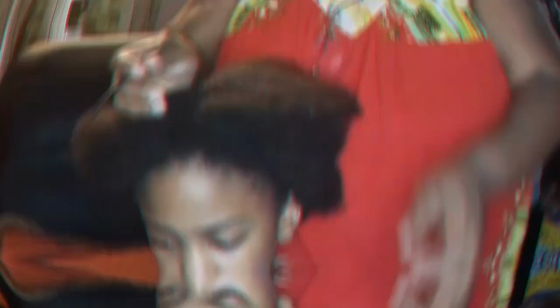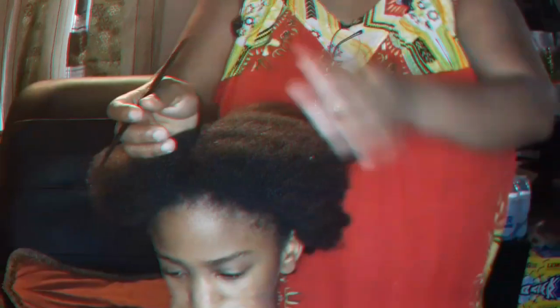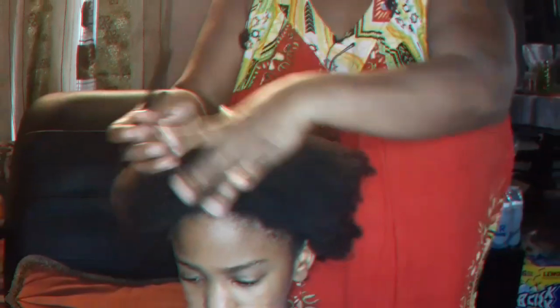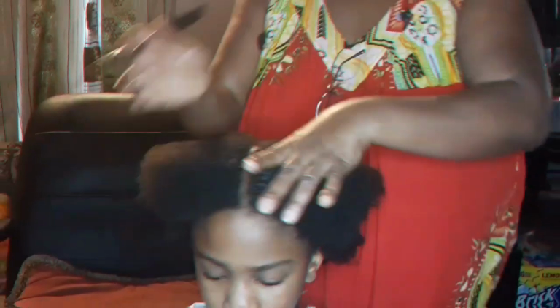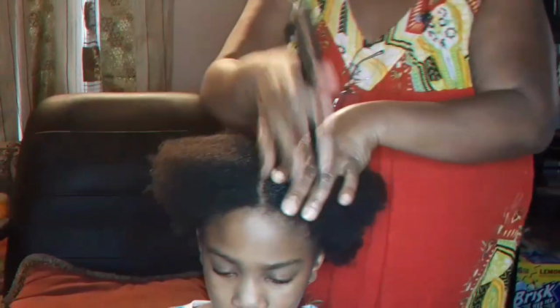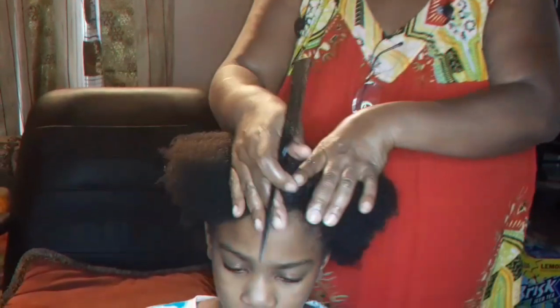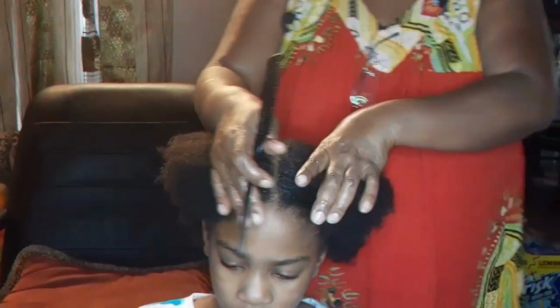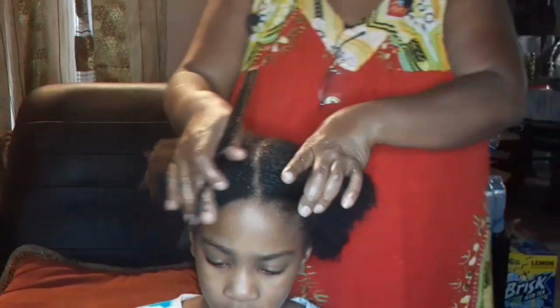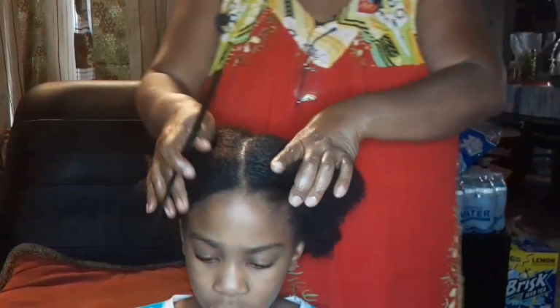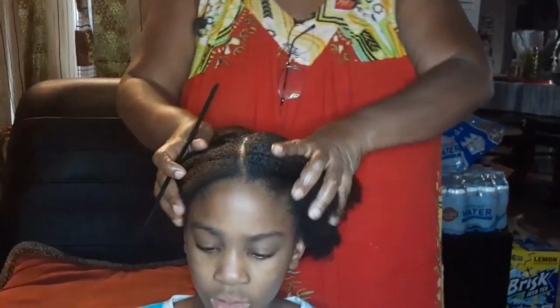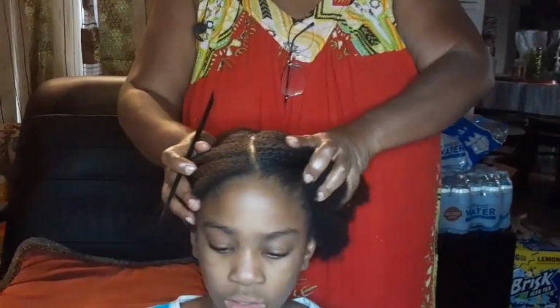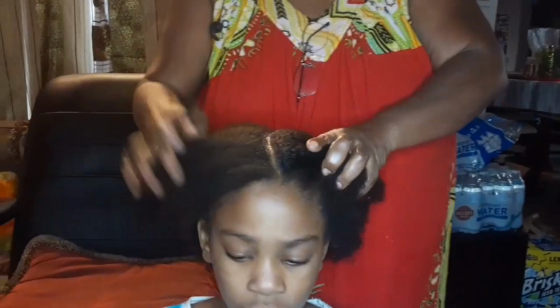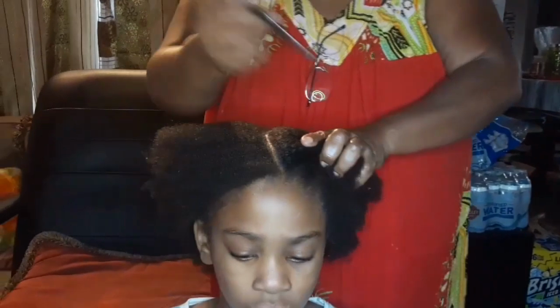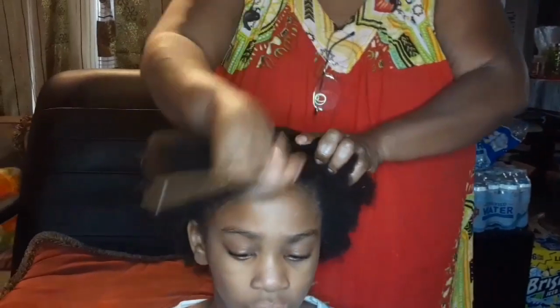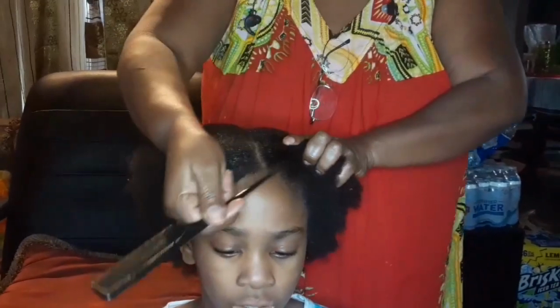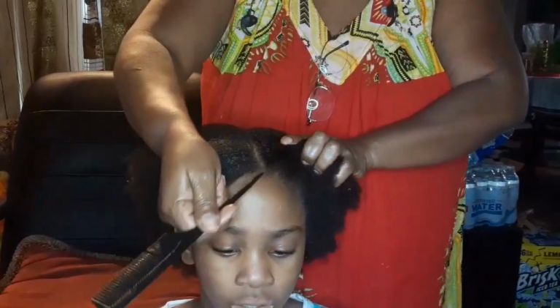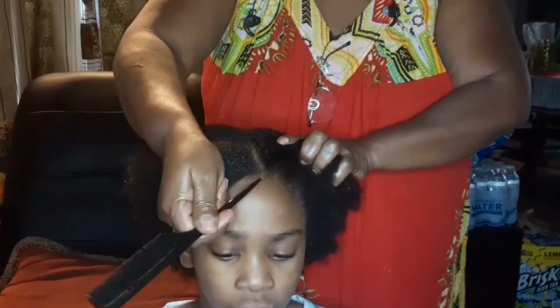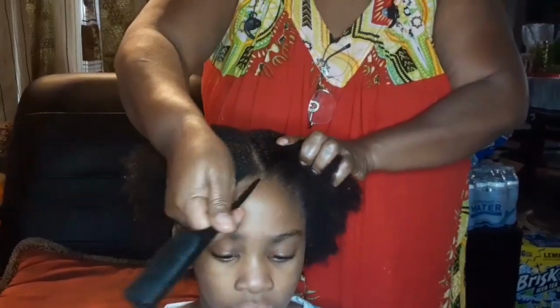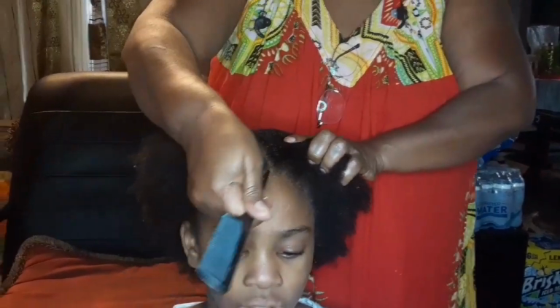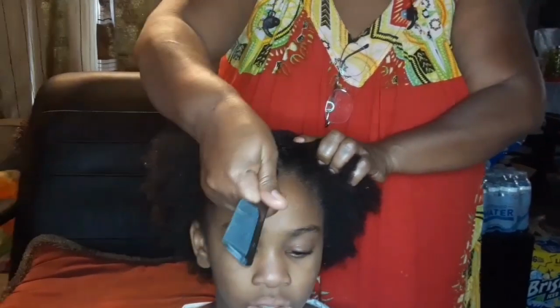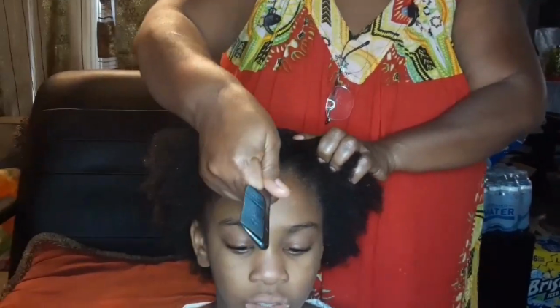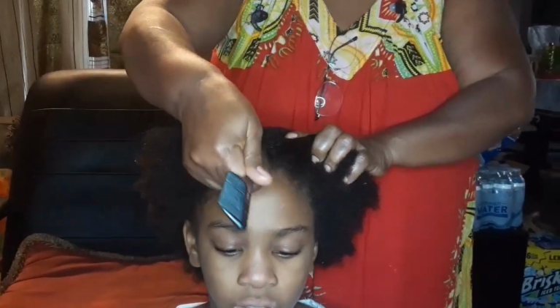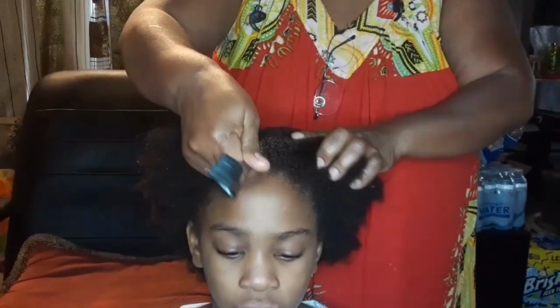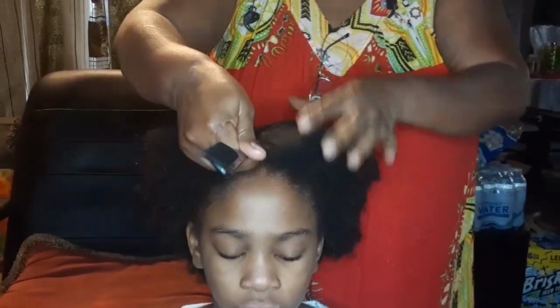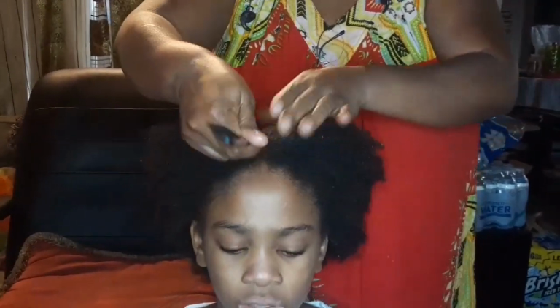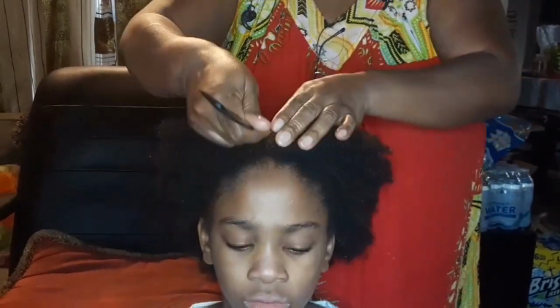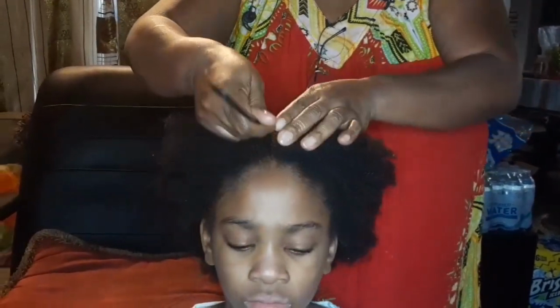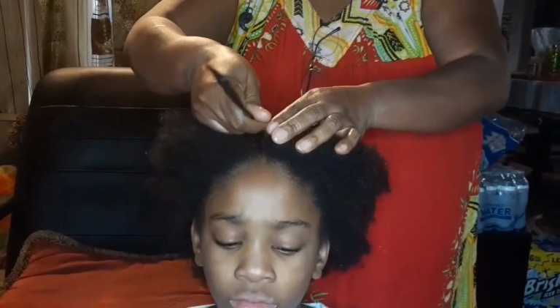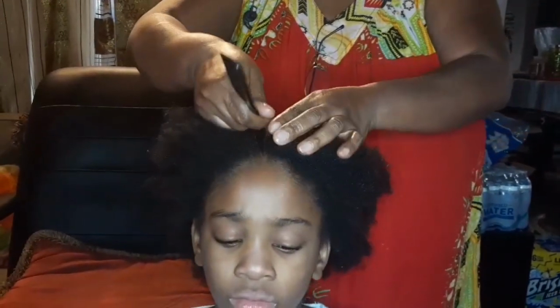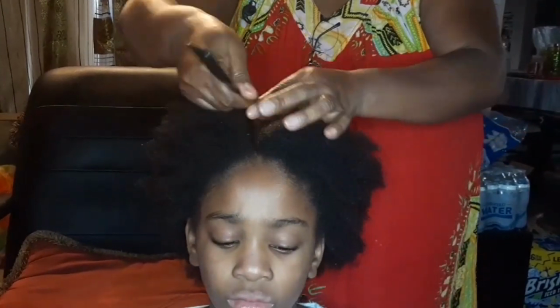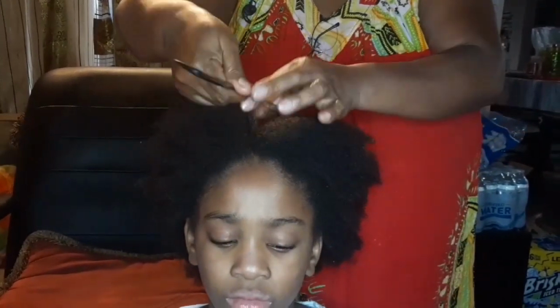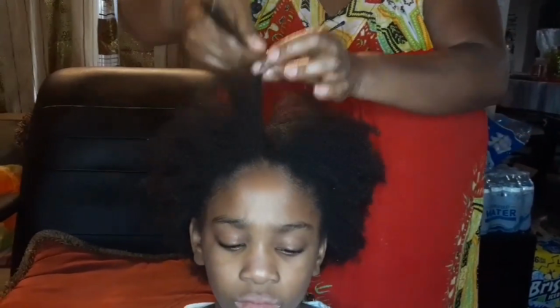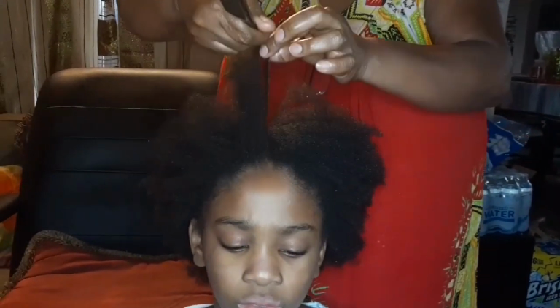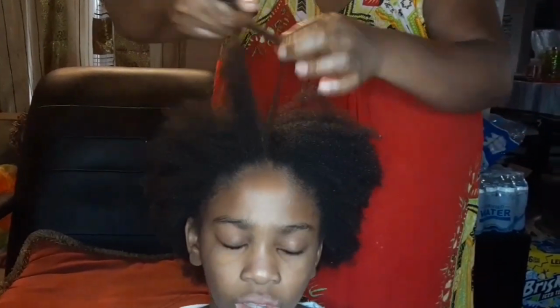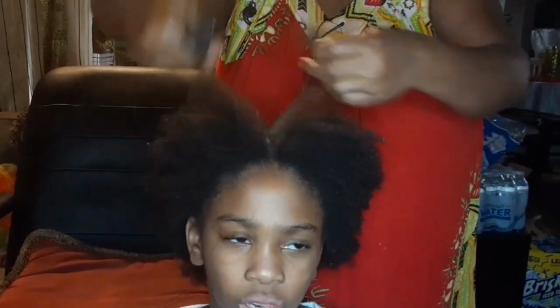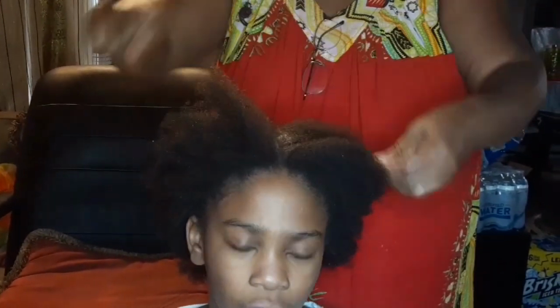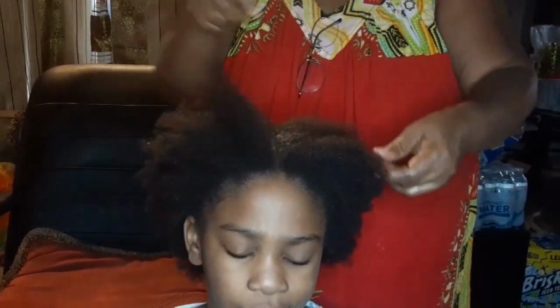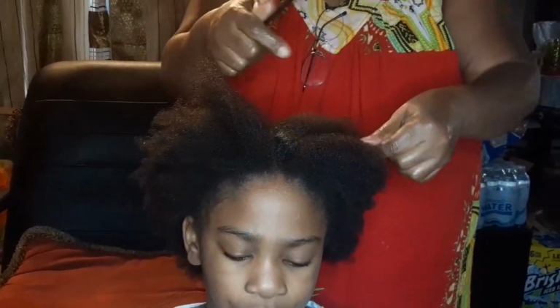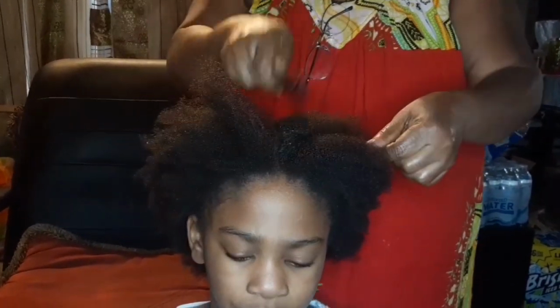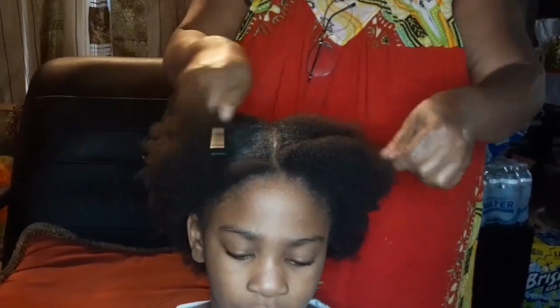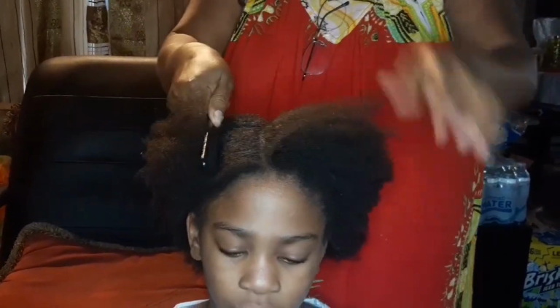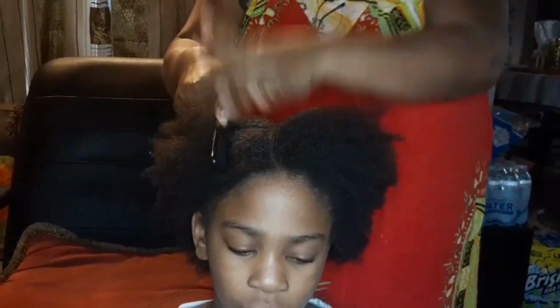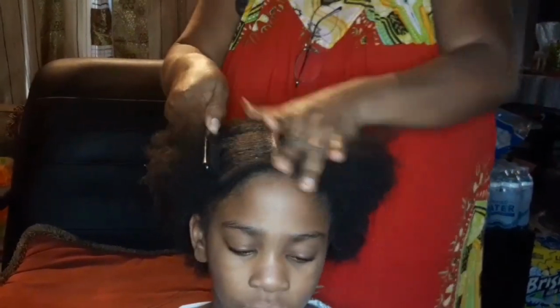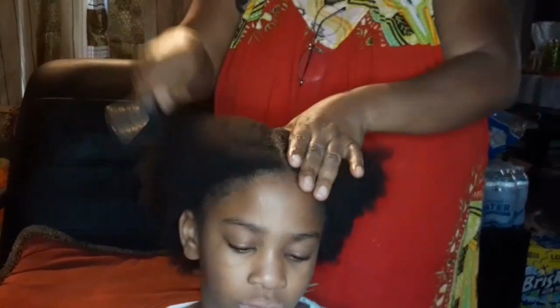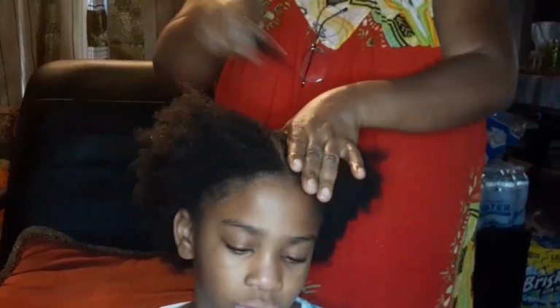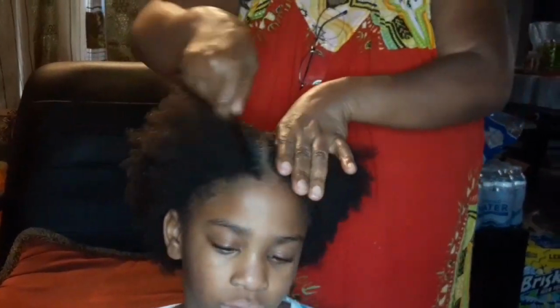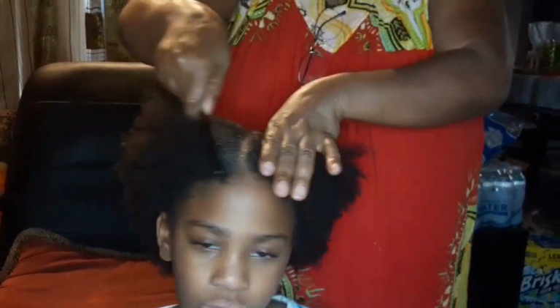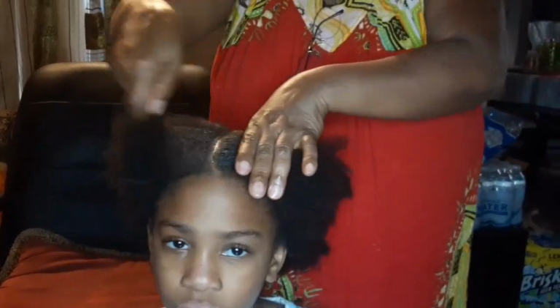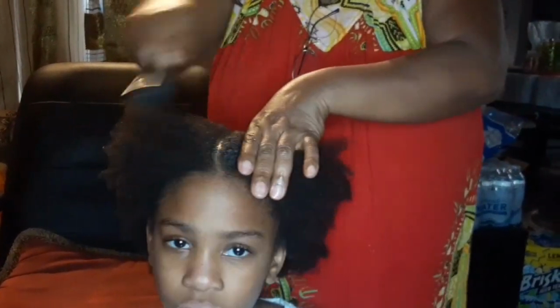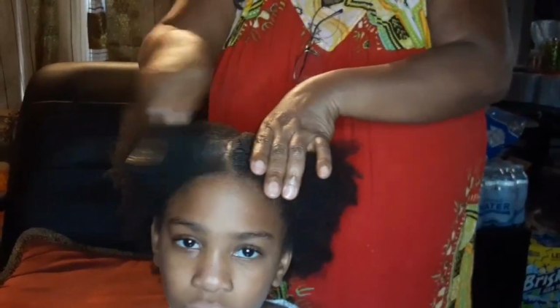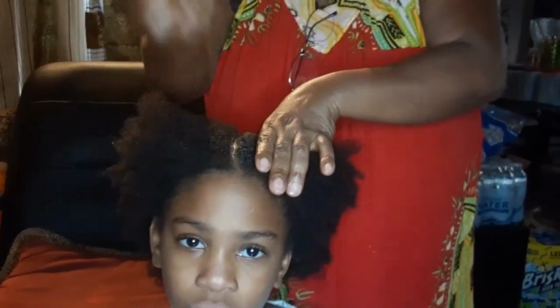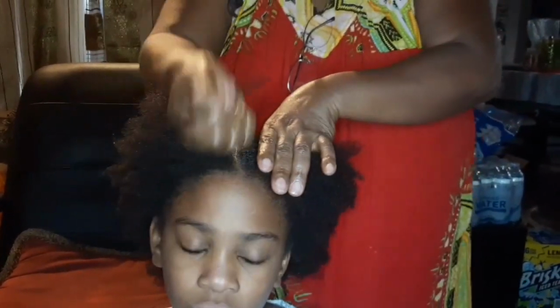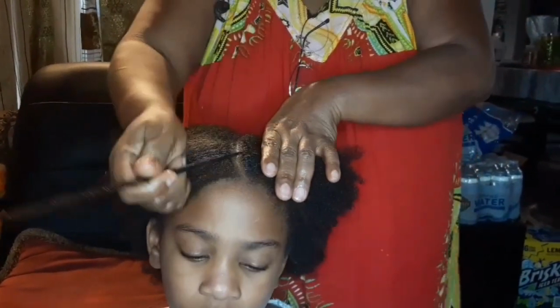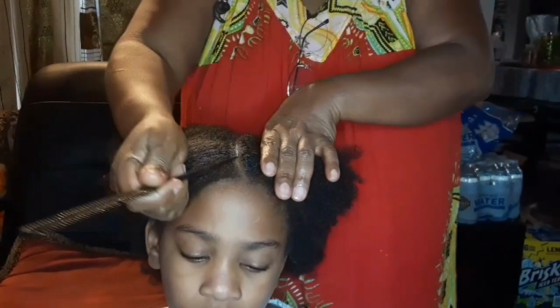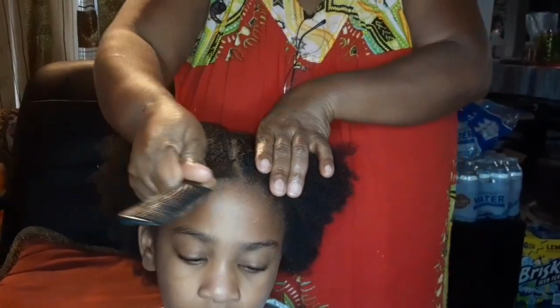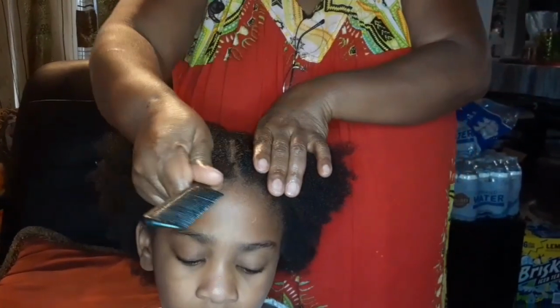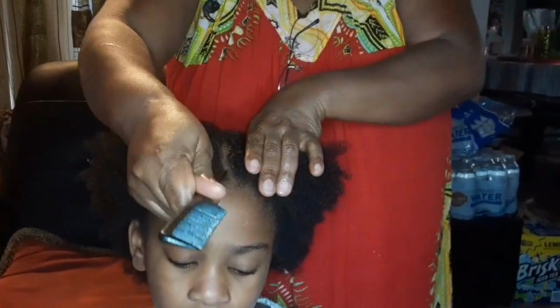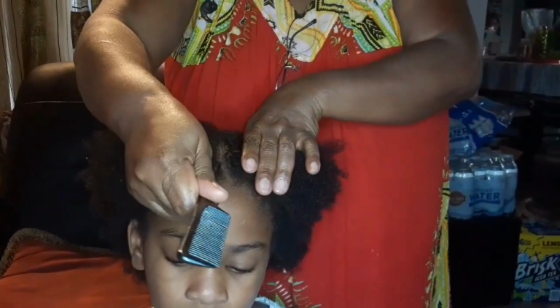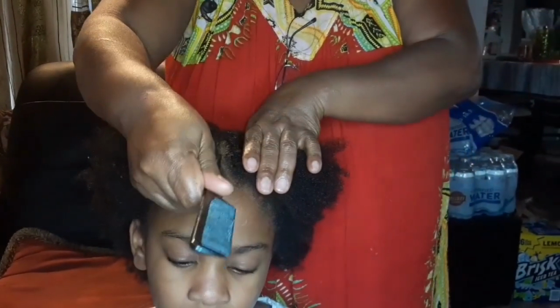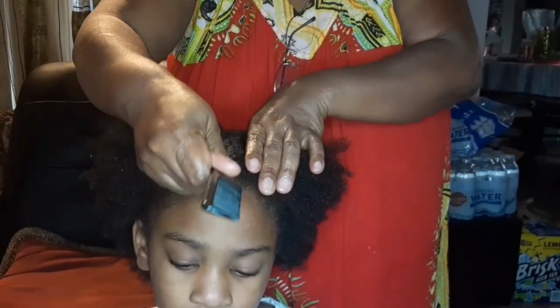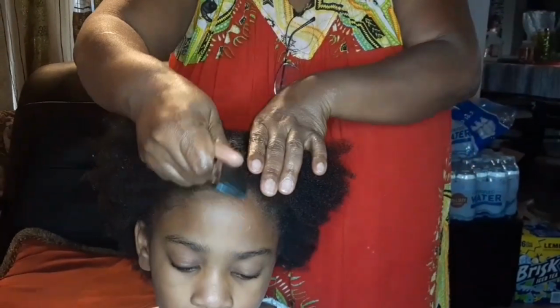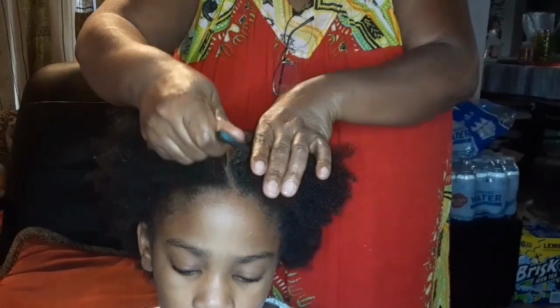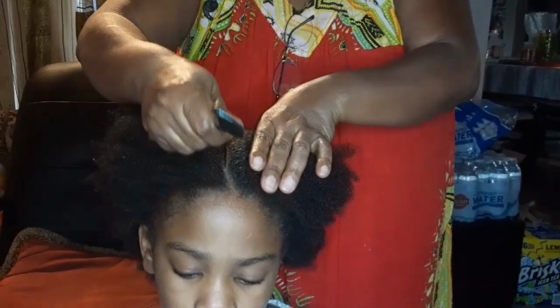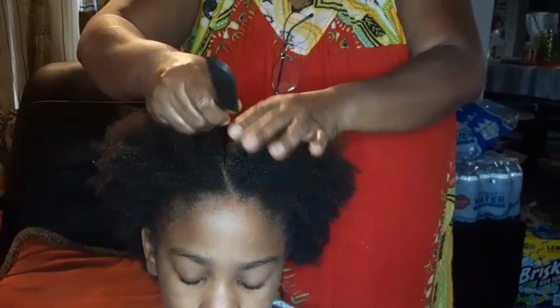Hi guys, welcome back to the Michael Stuff channel and today we're going to be showing you how to braid hair with sewing thread.